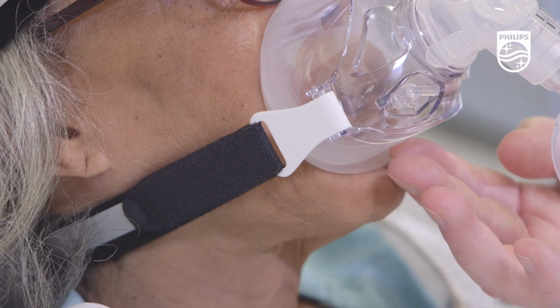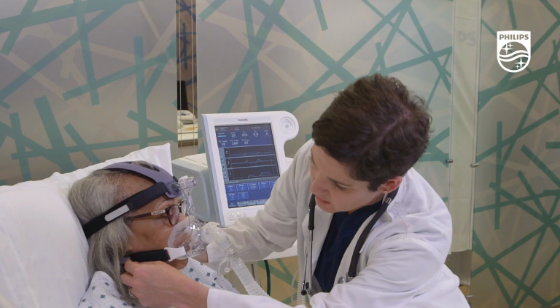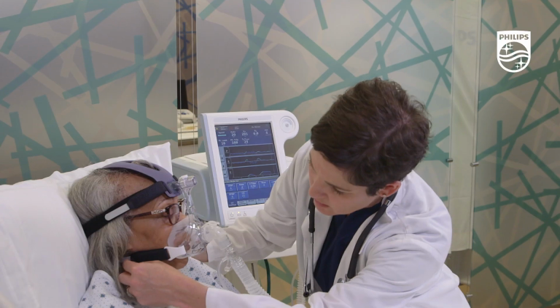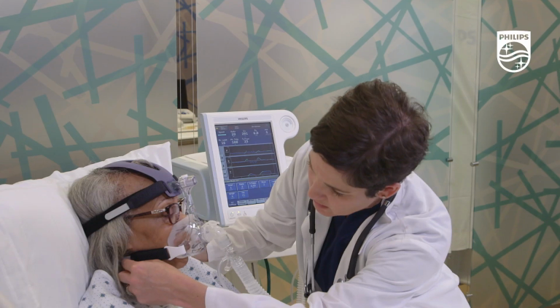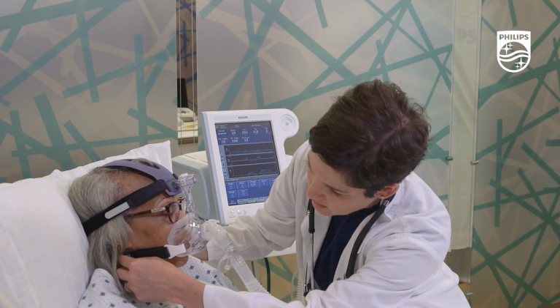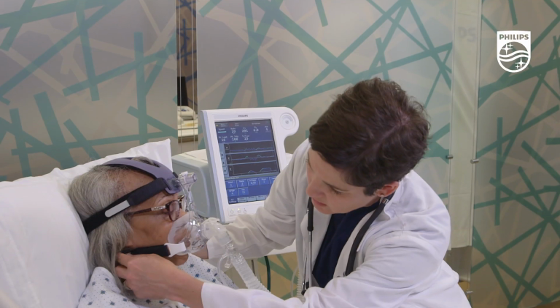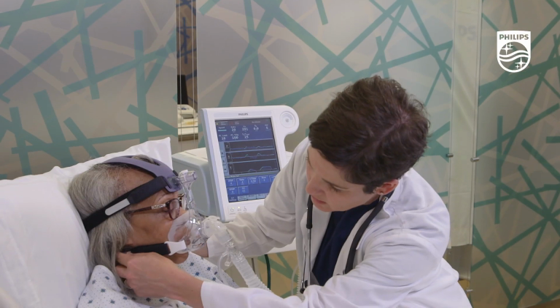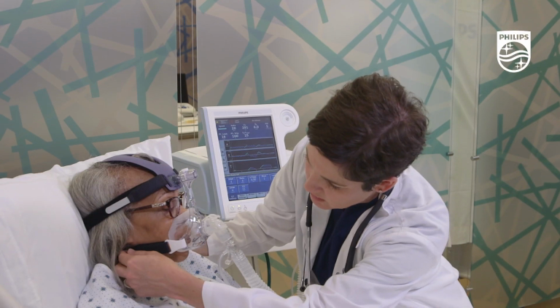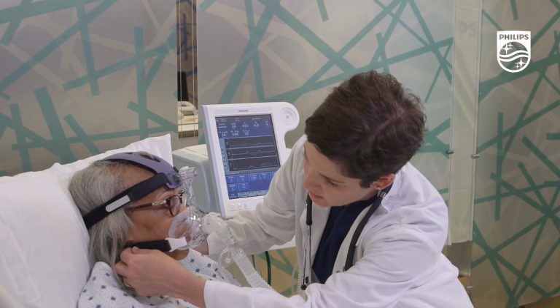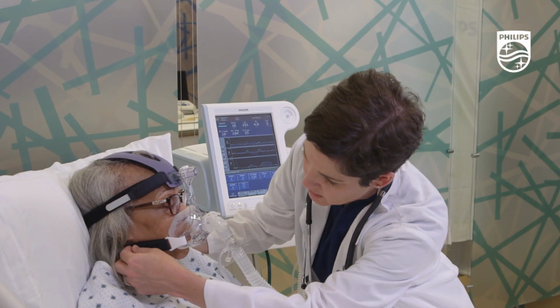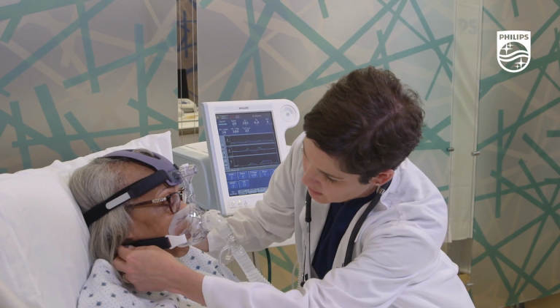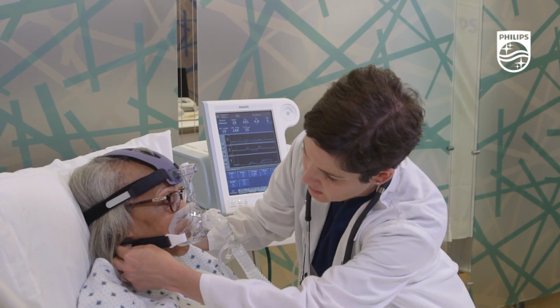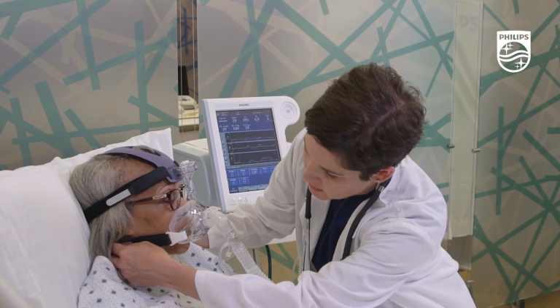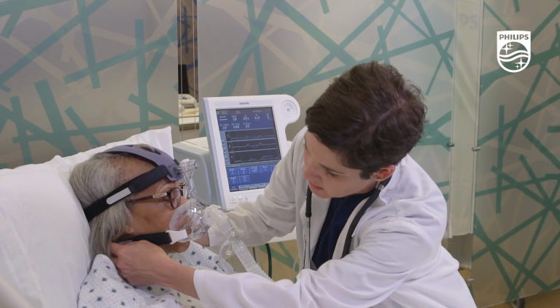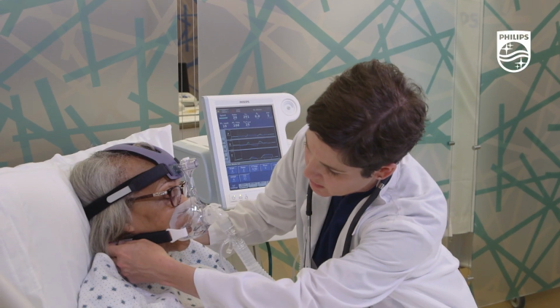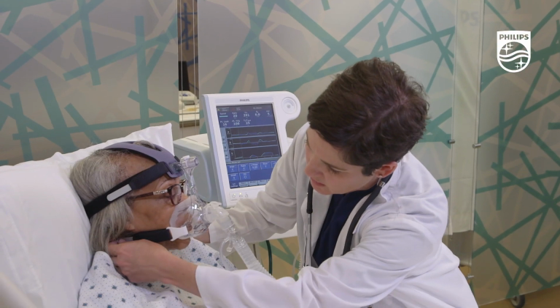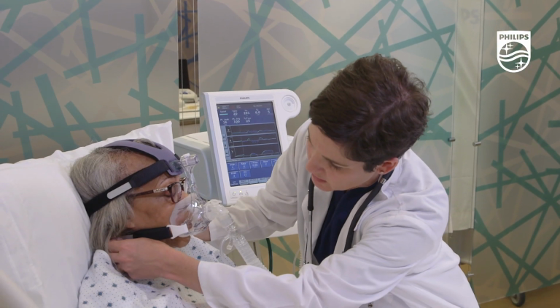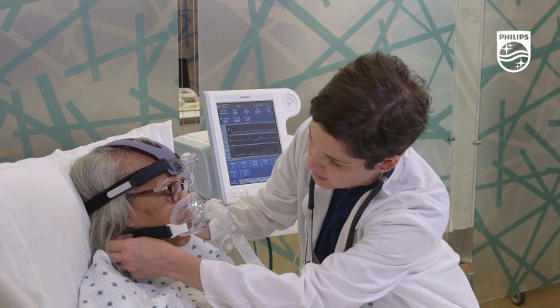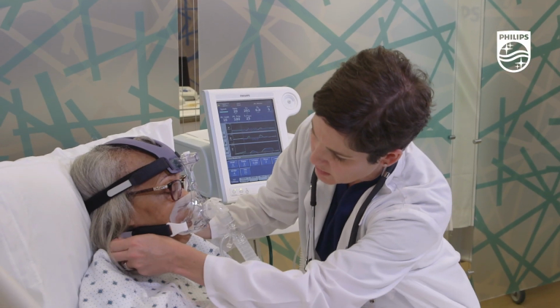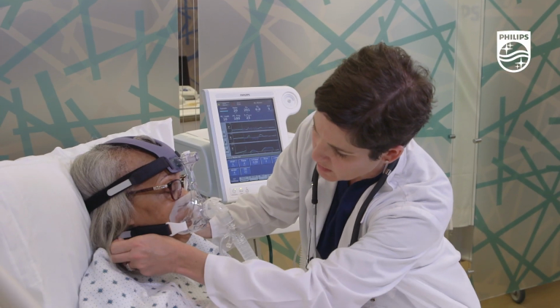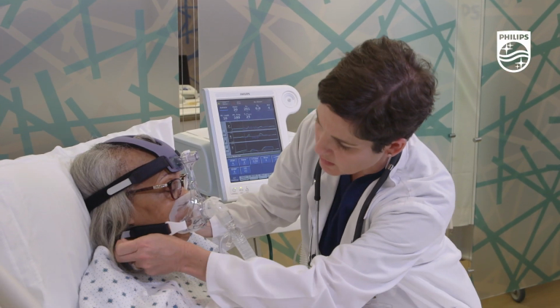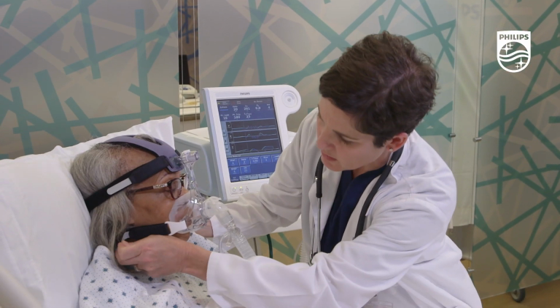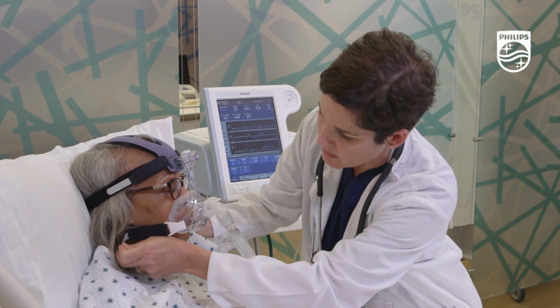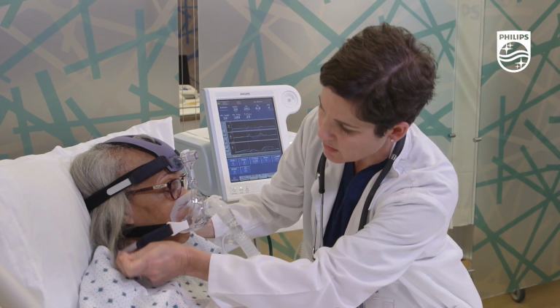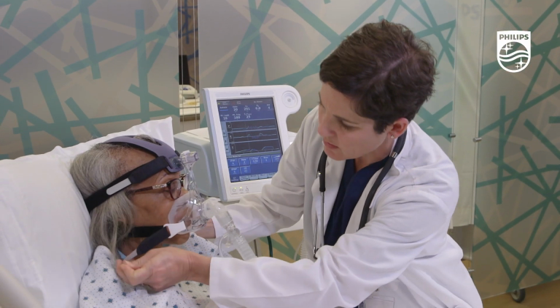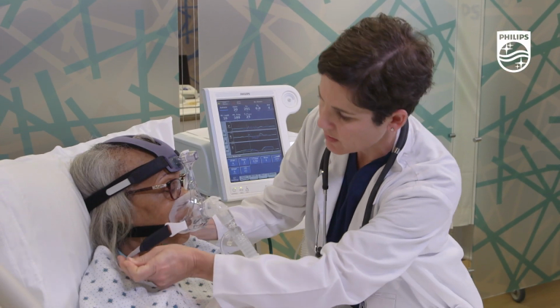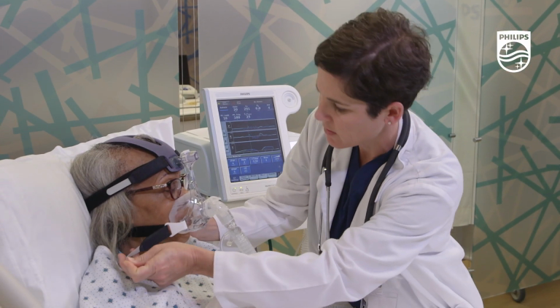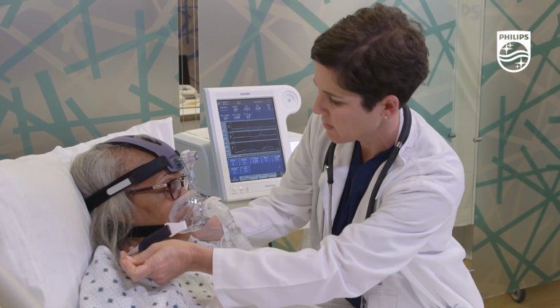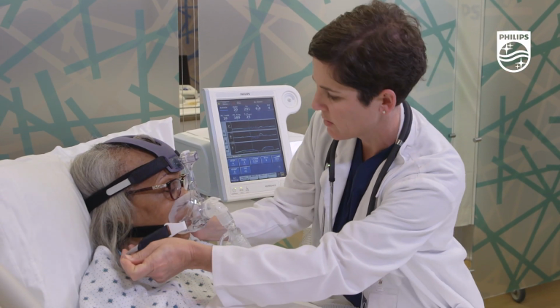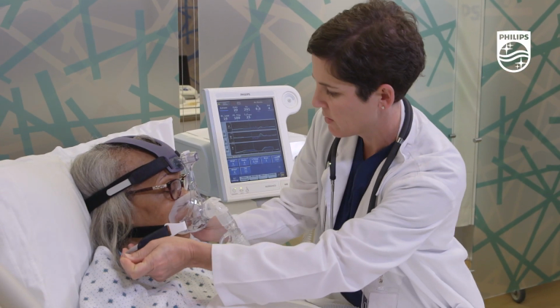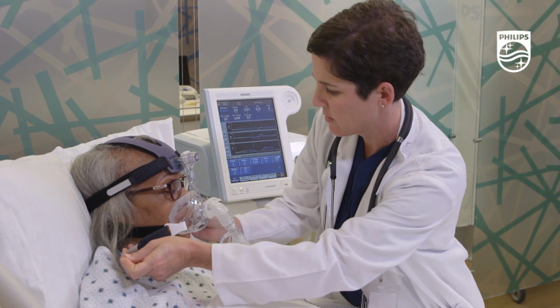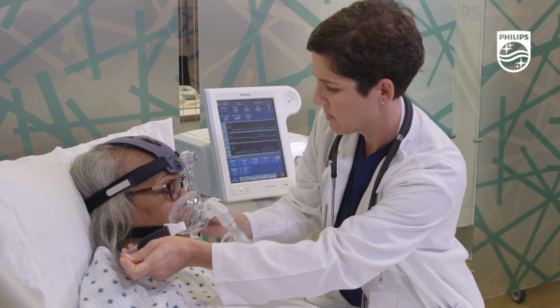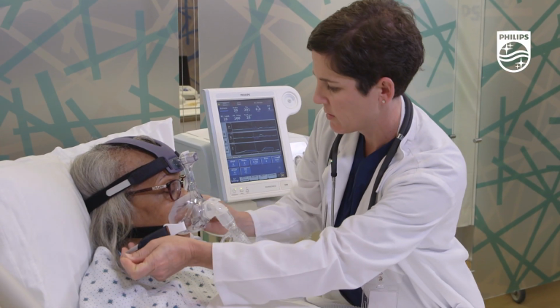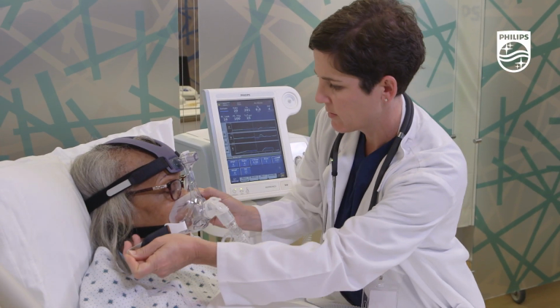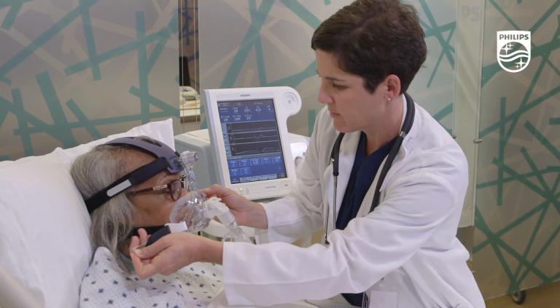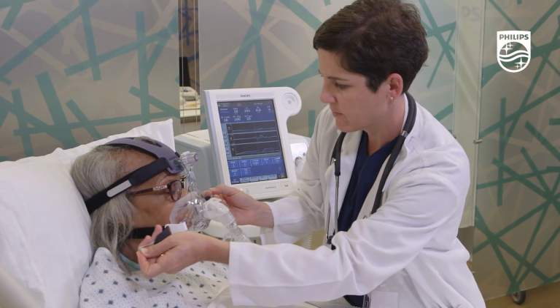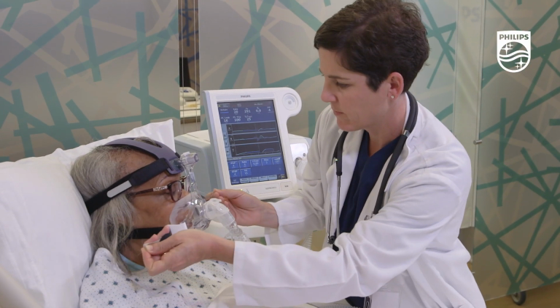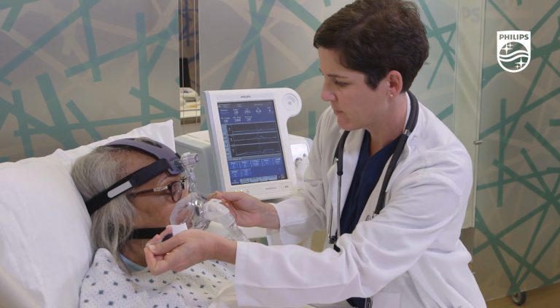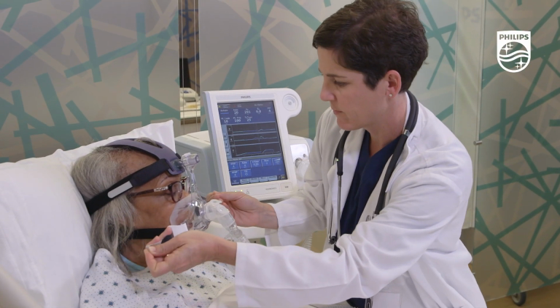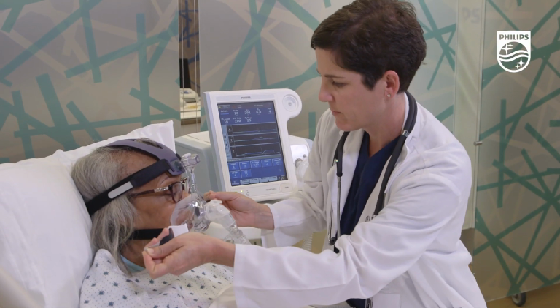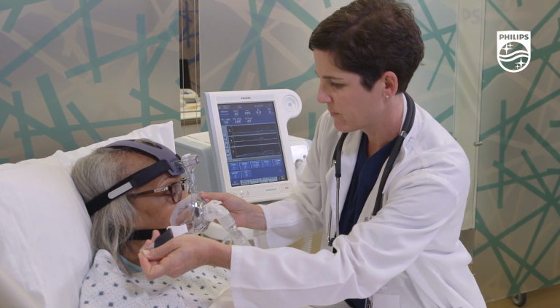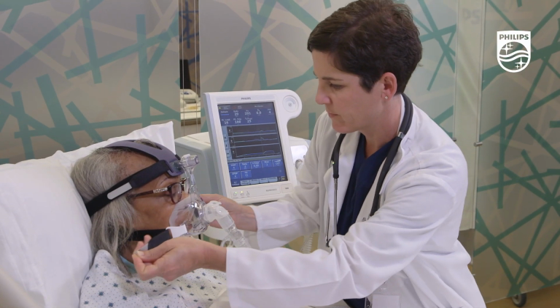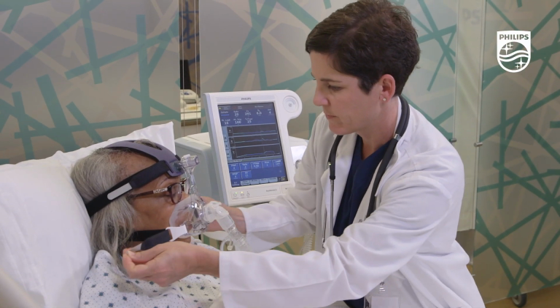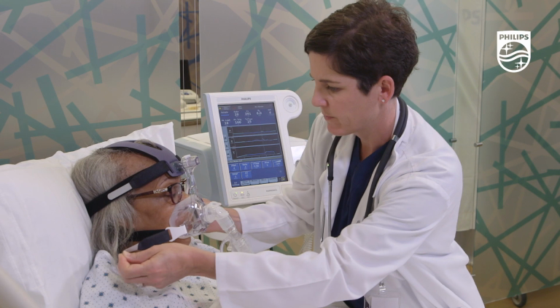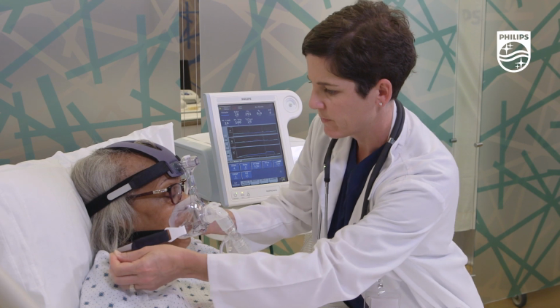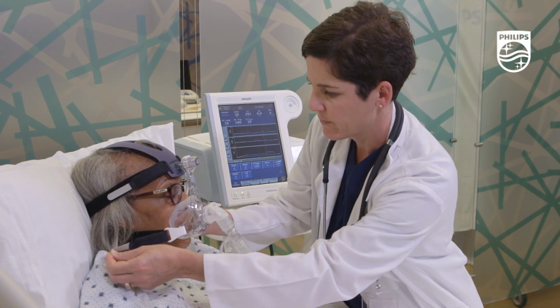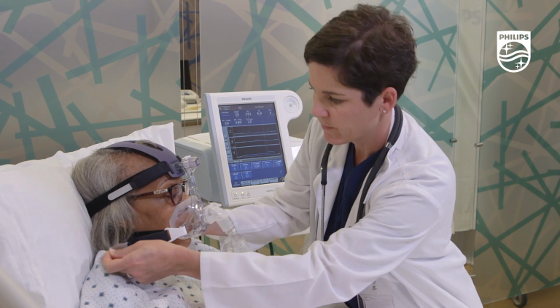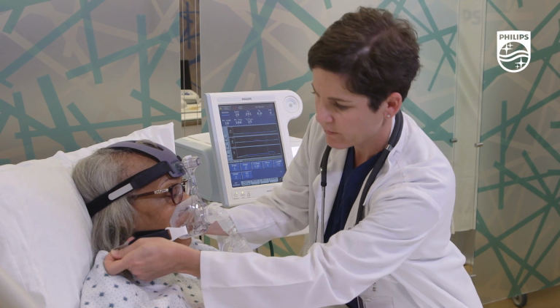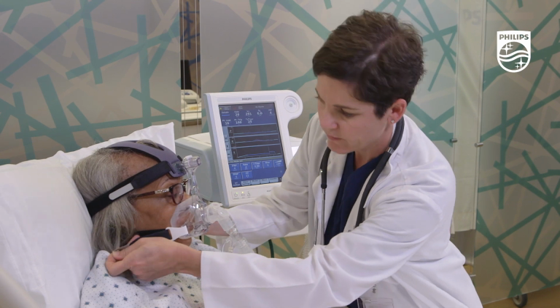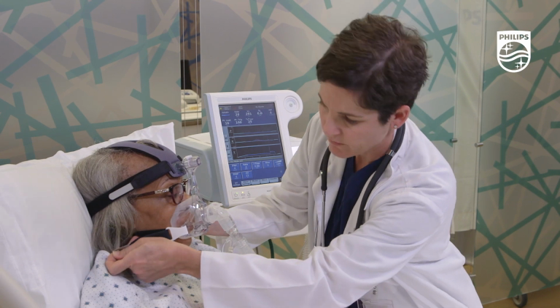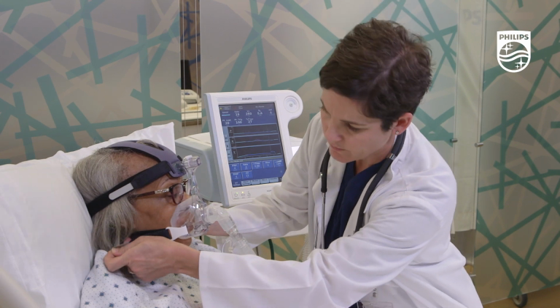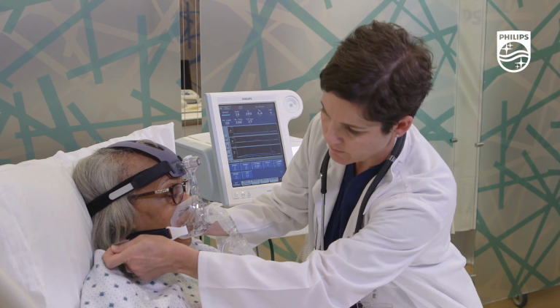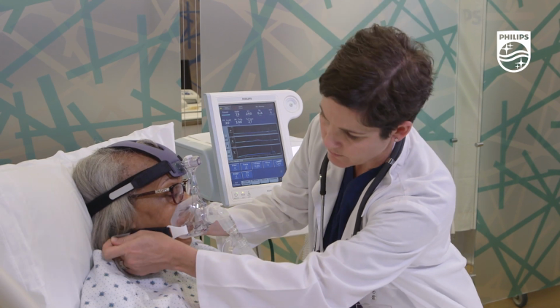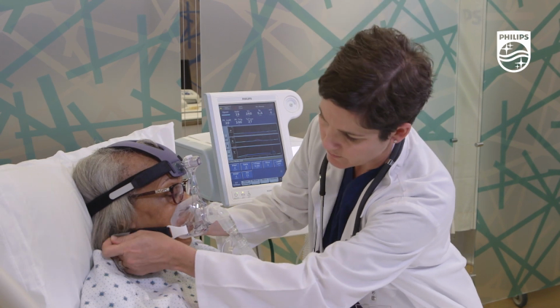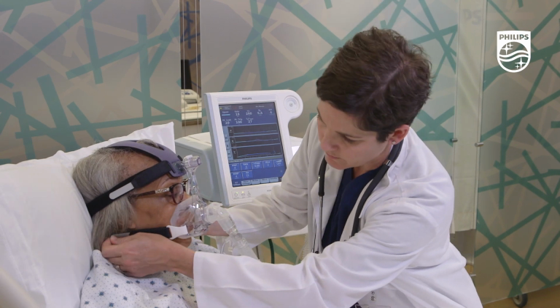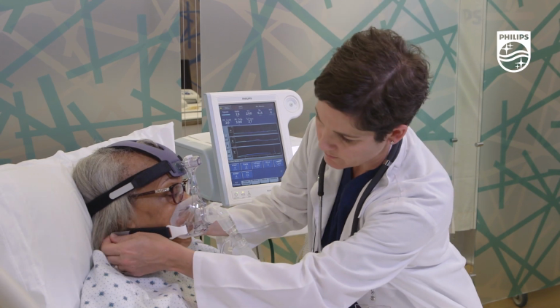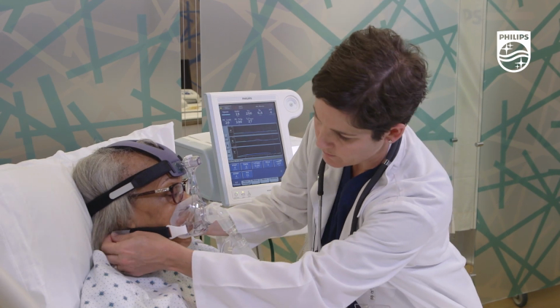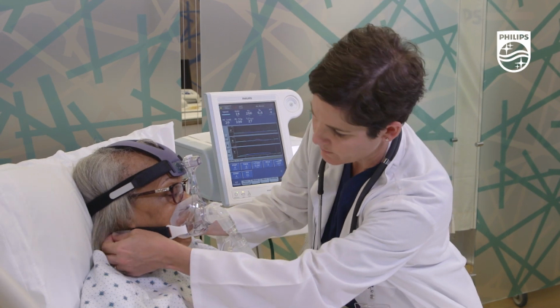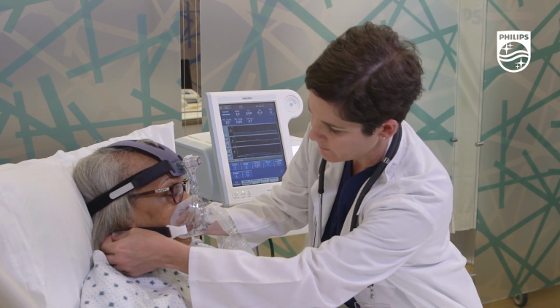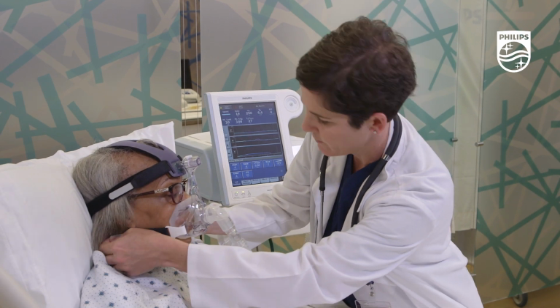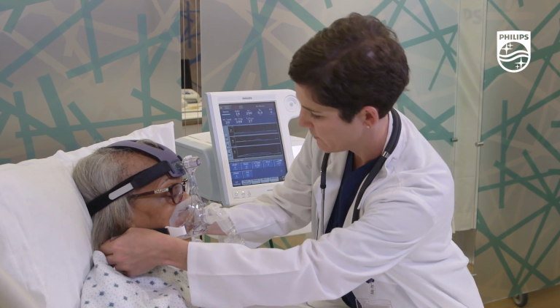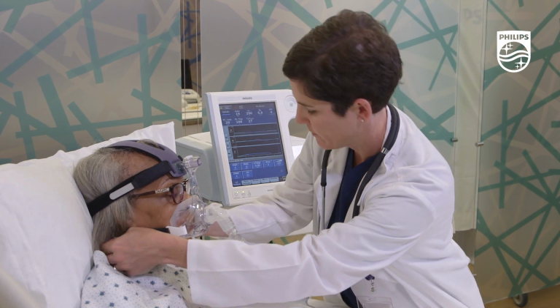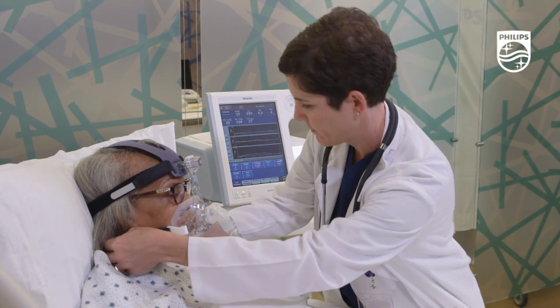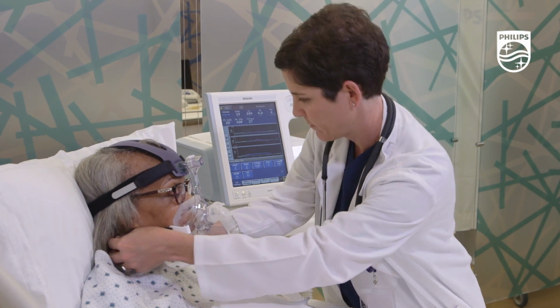Leaks around the chin area at the bottom of the mask should be addressed by adjusting the tension of the lower straps.